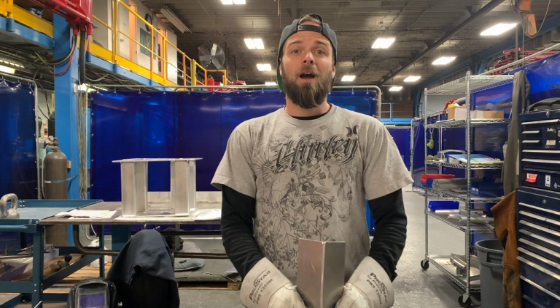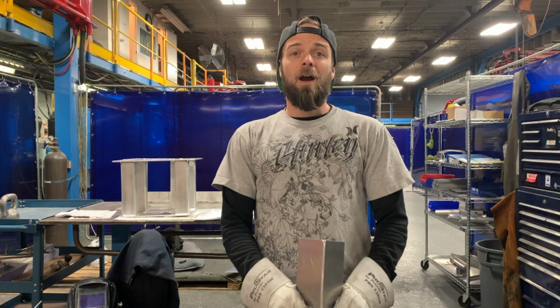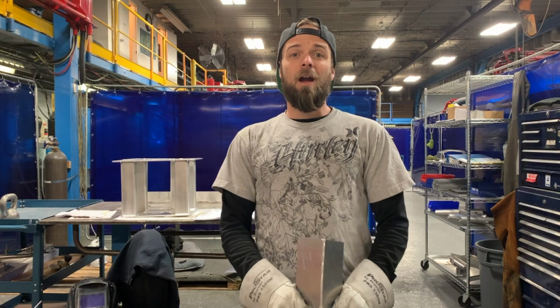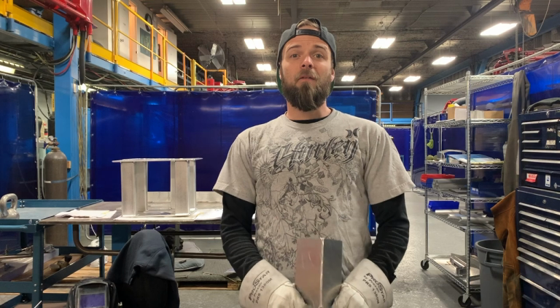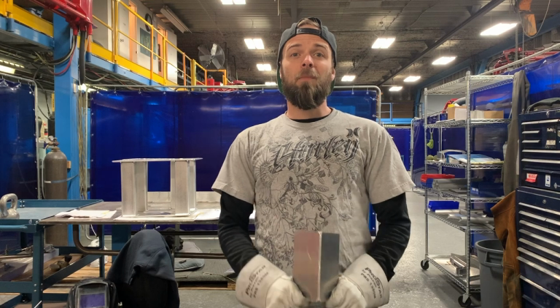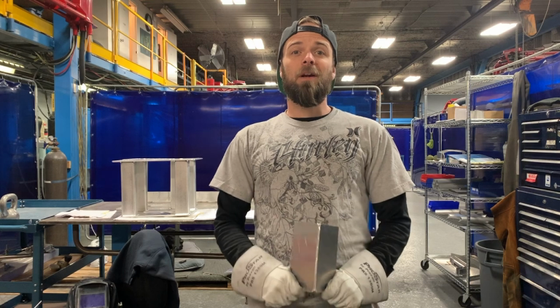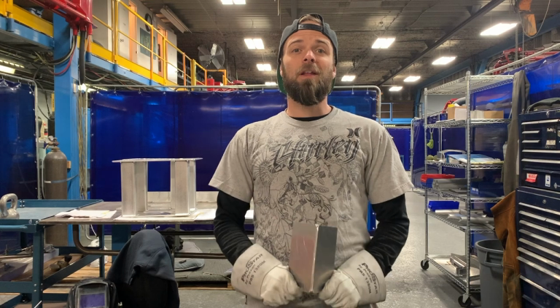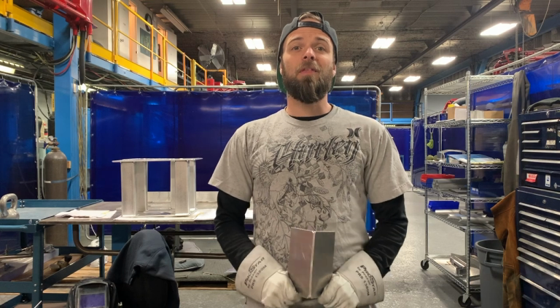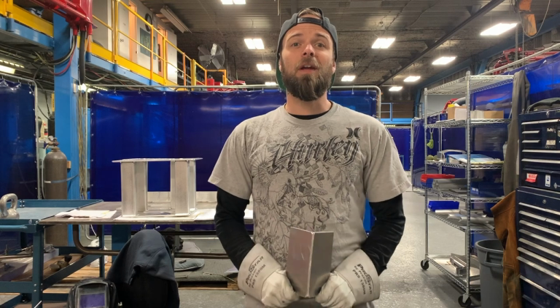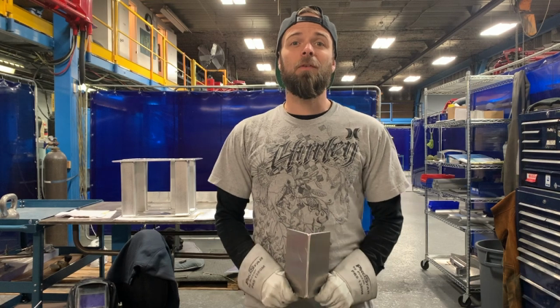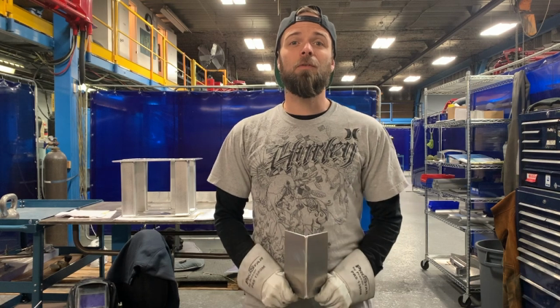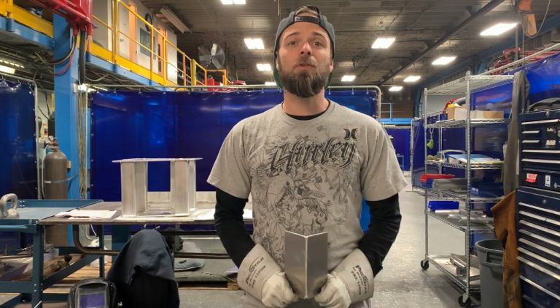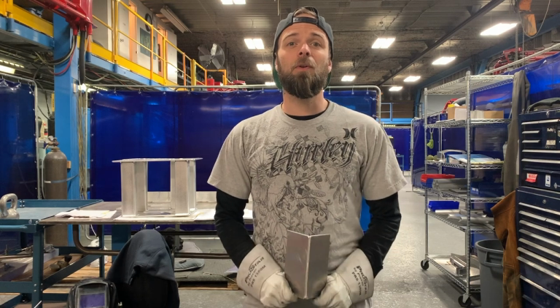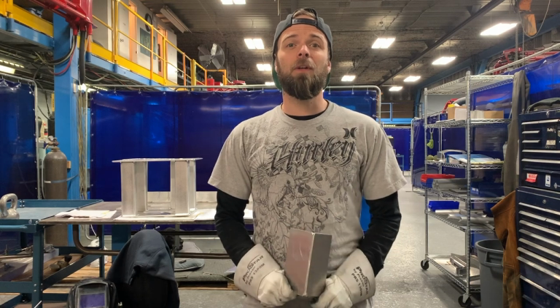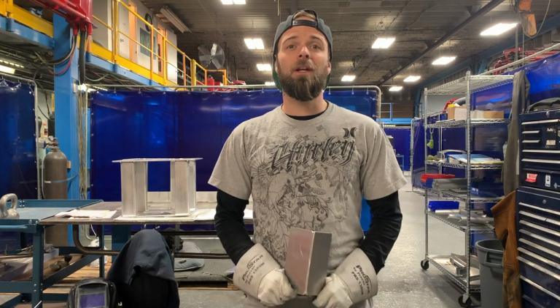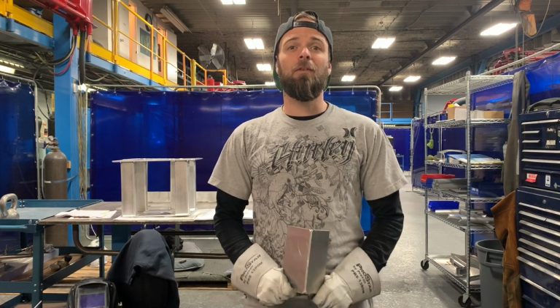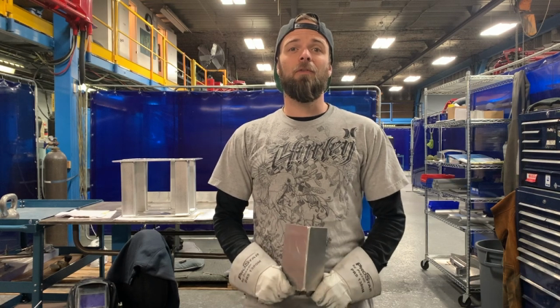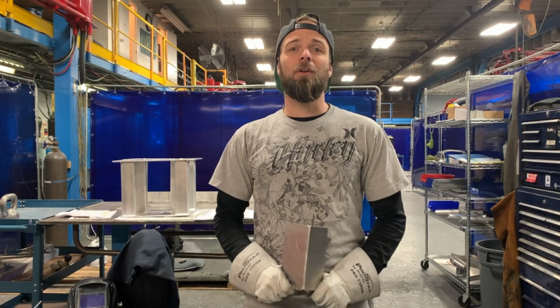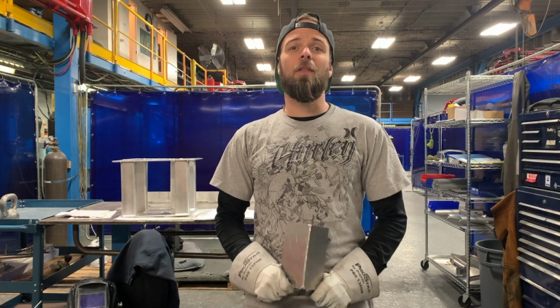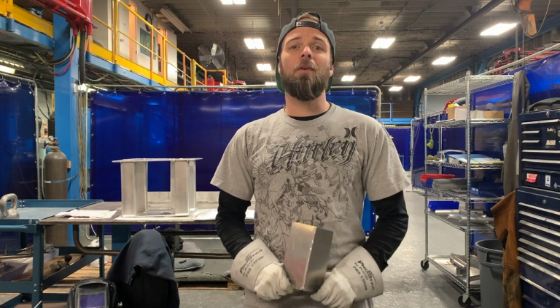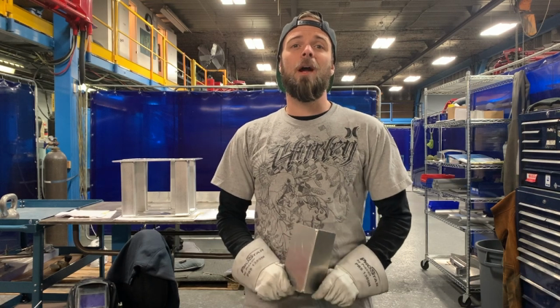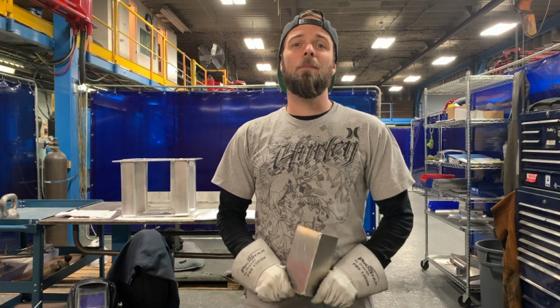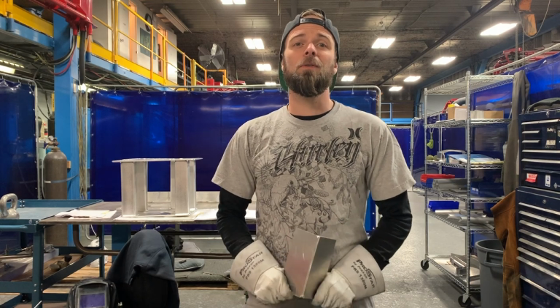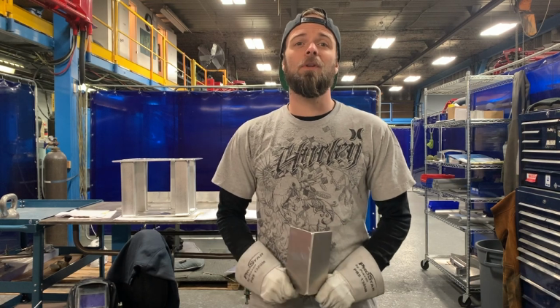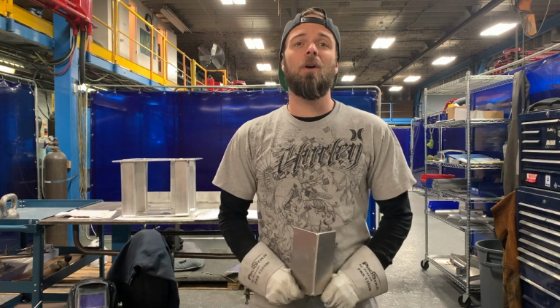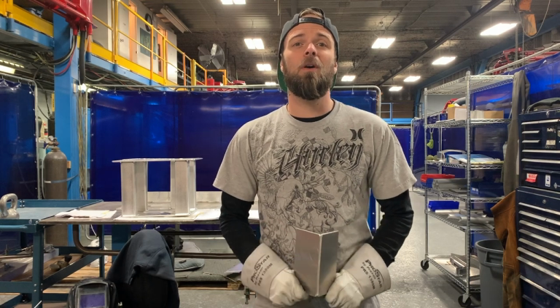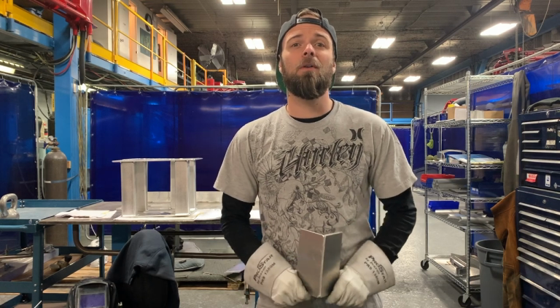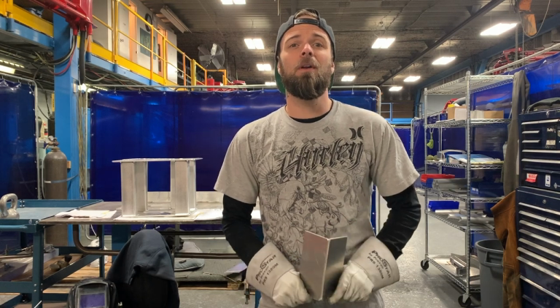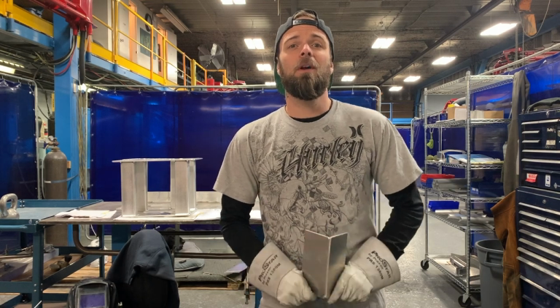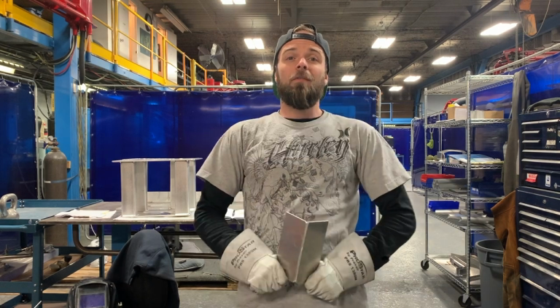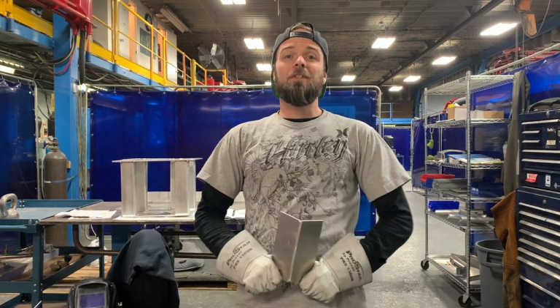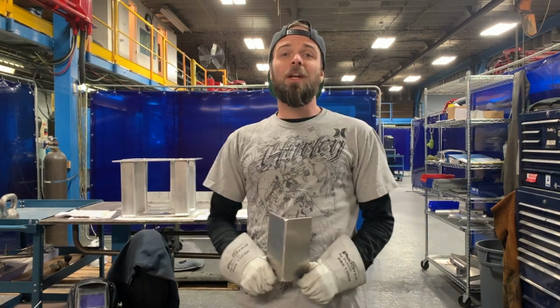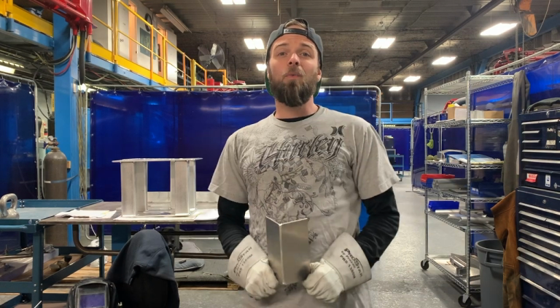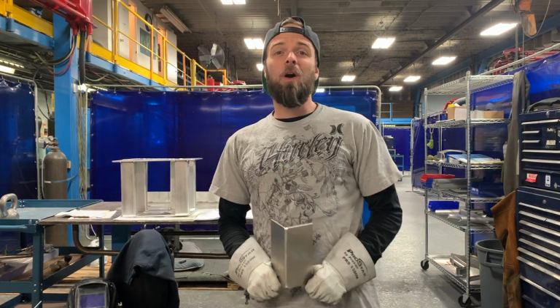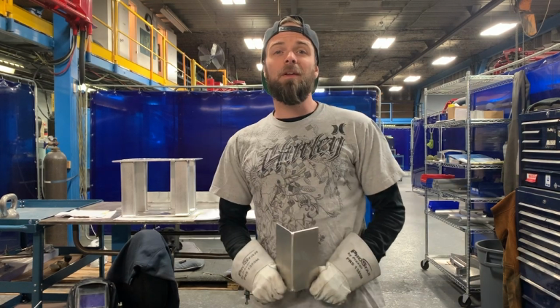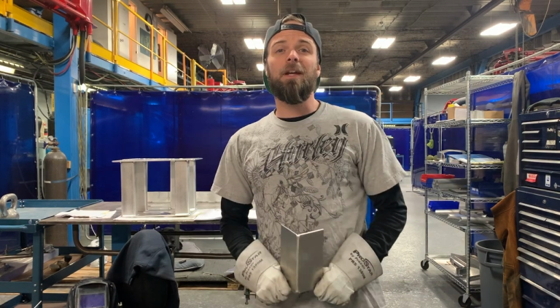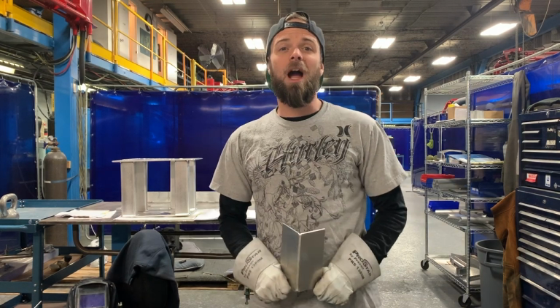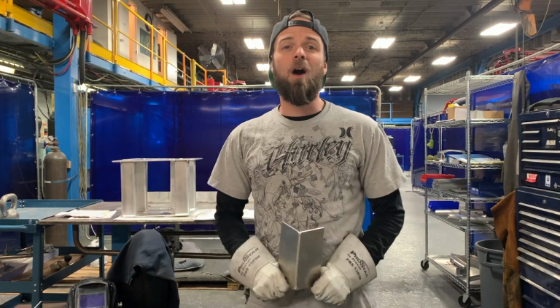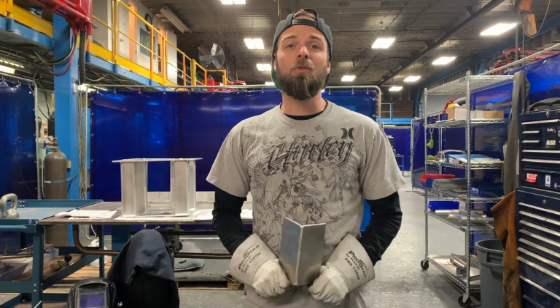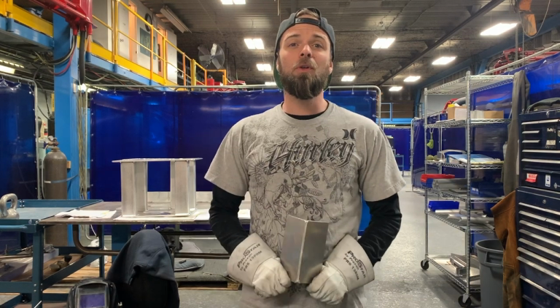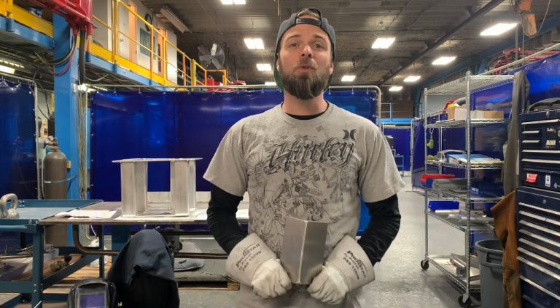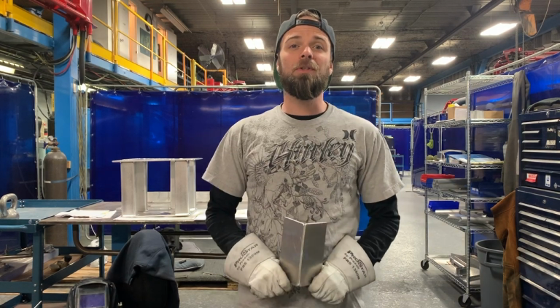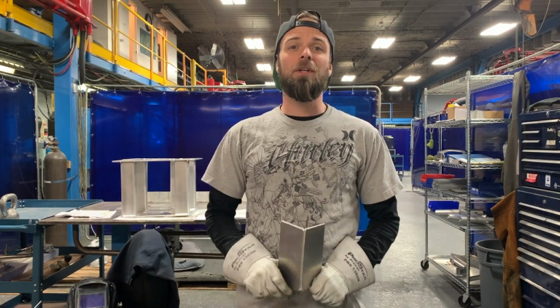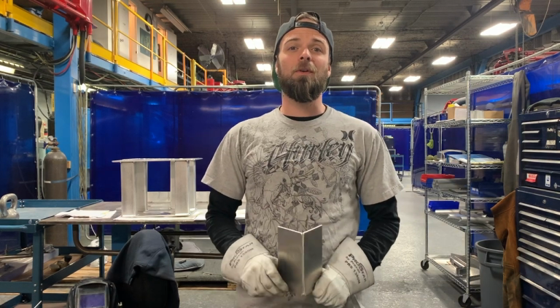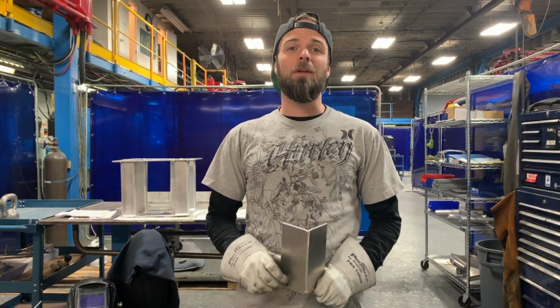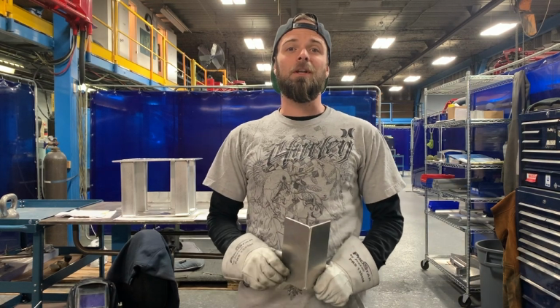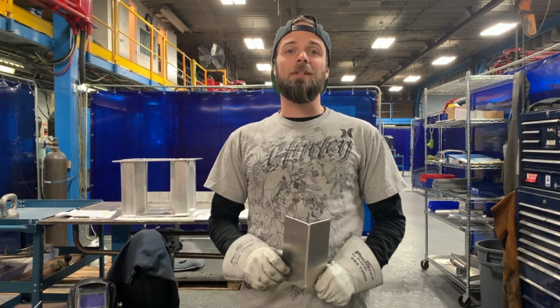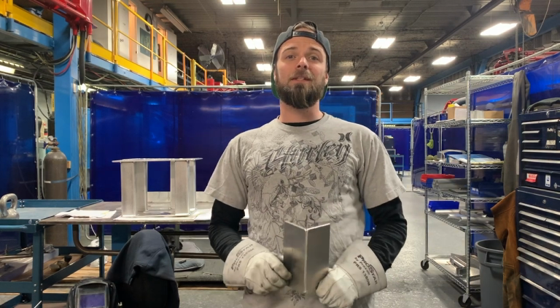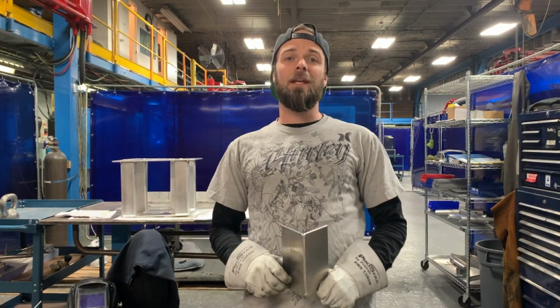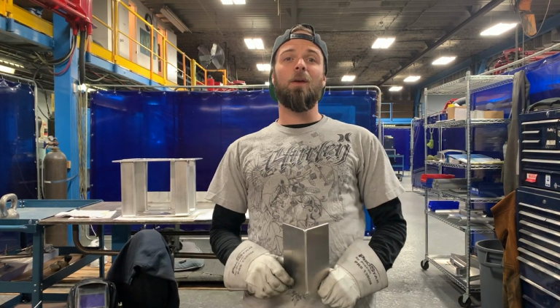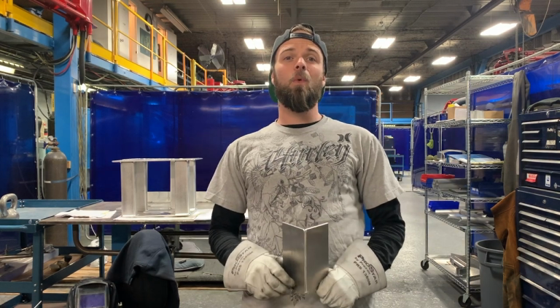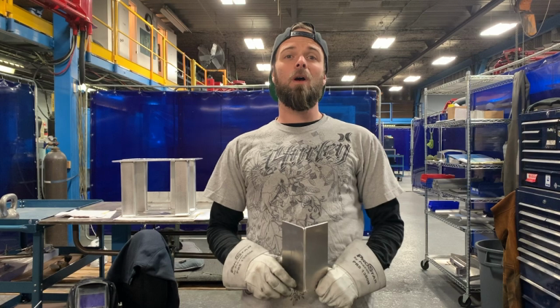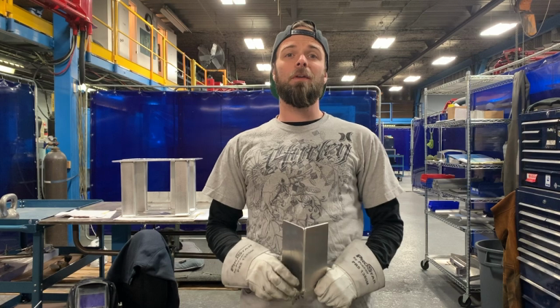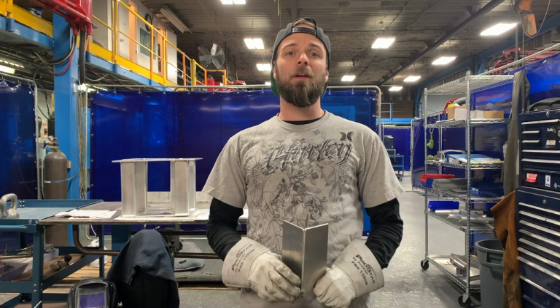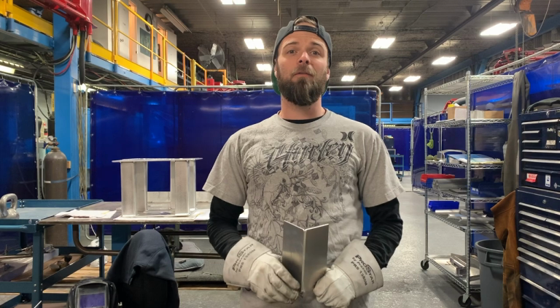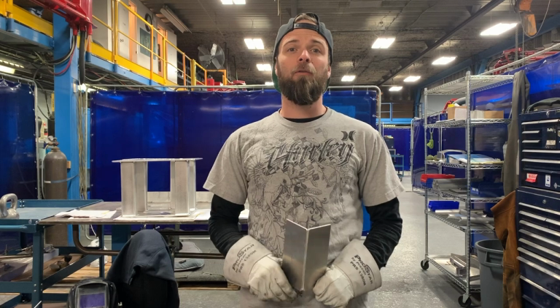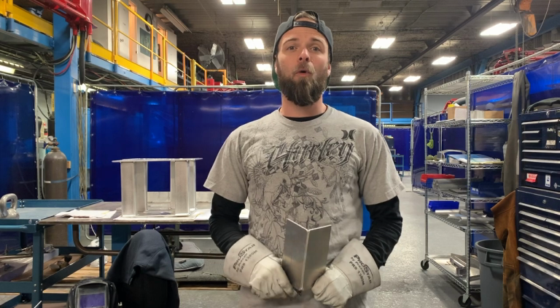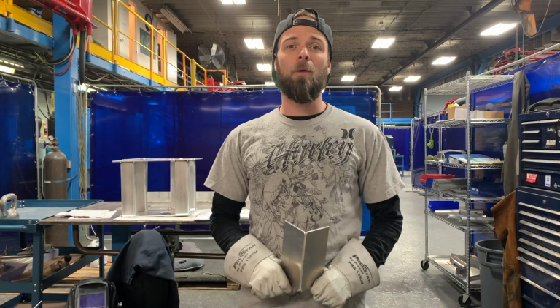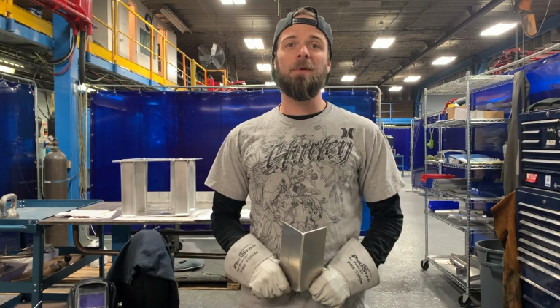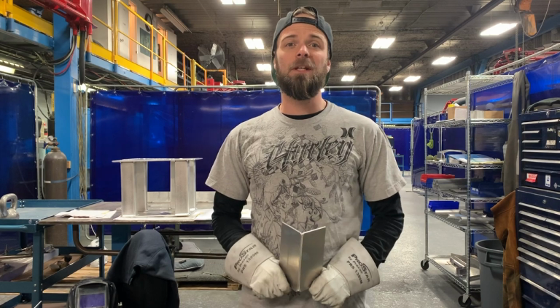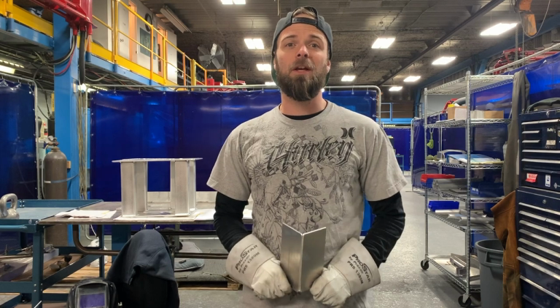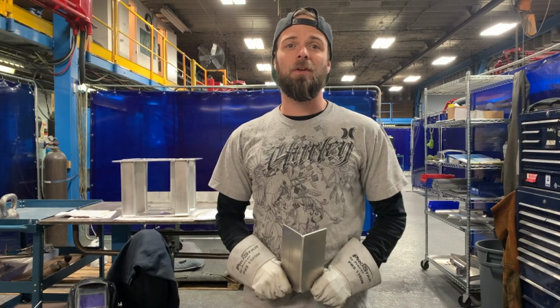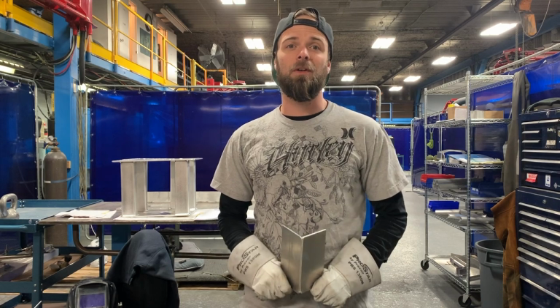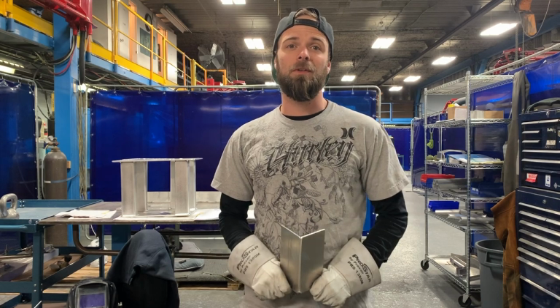Hey everybody, thank you for tuning in for another episode of the TIG Welding How-To Series, TIG Welding for Beginners.